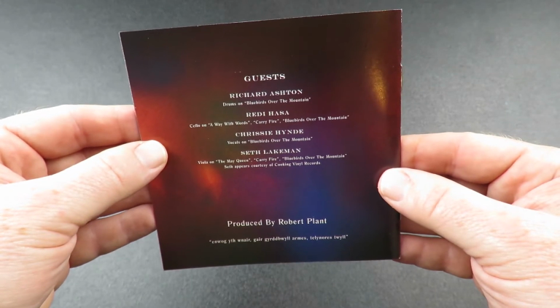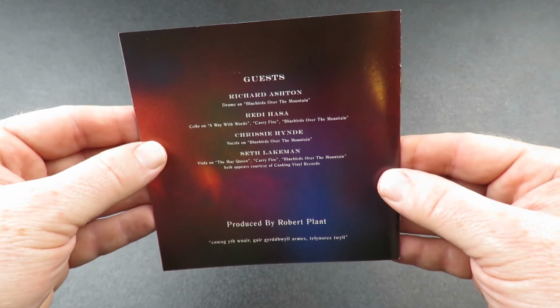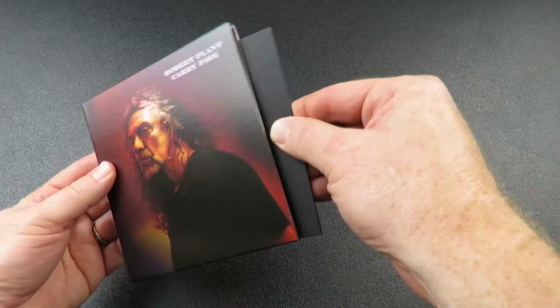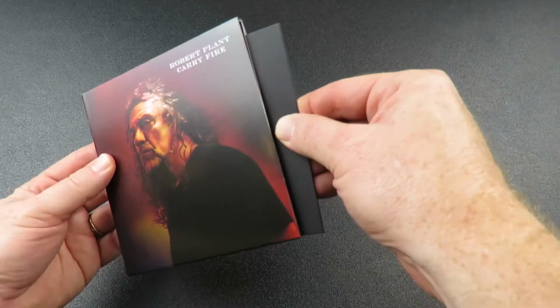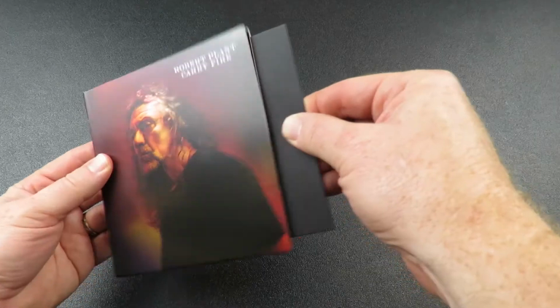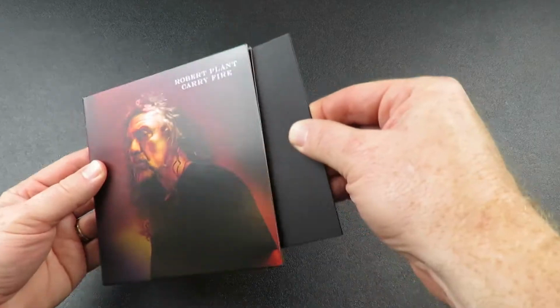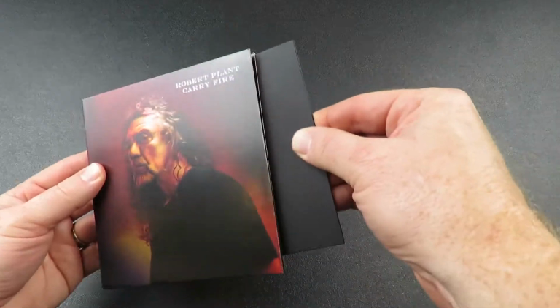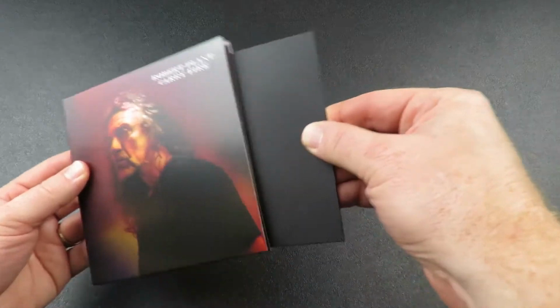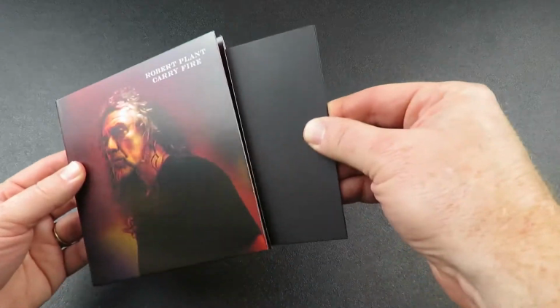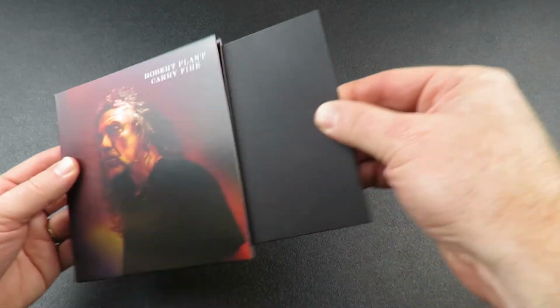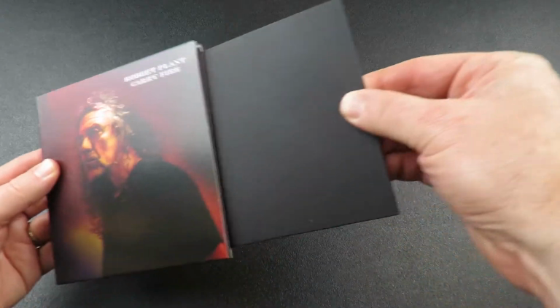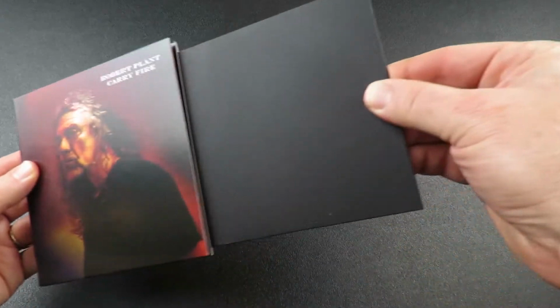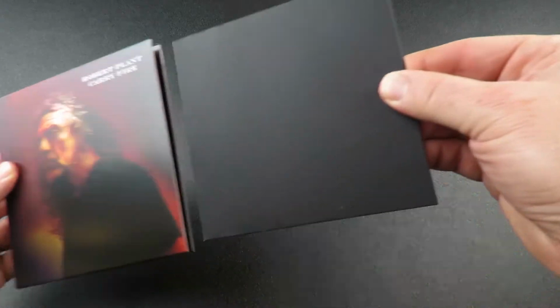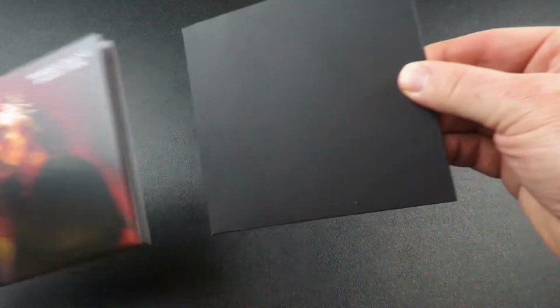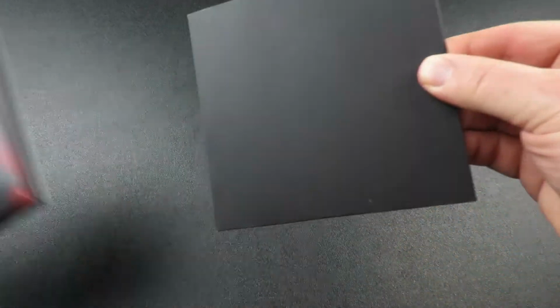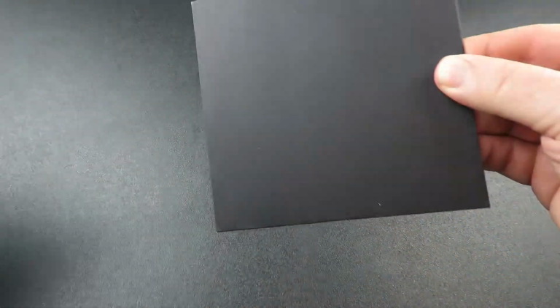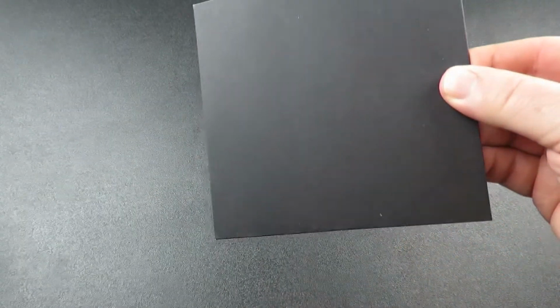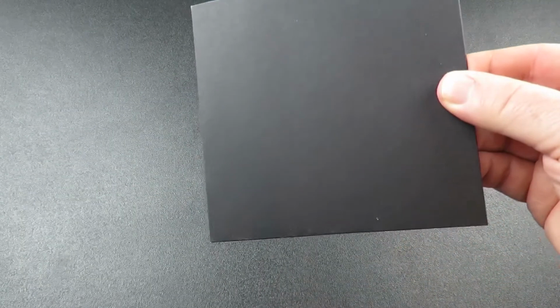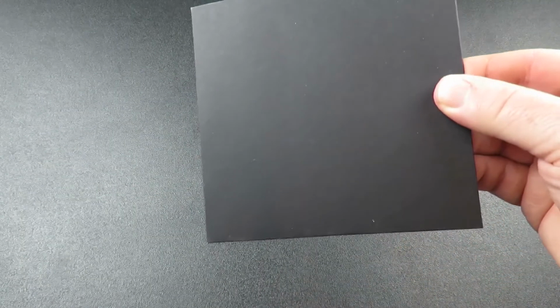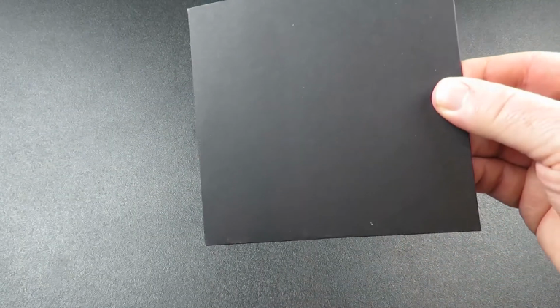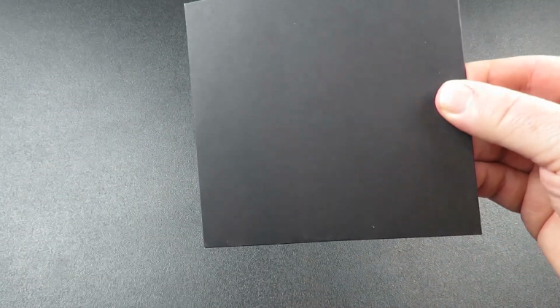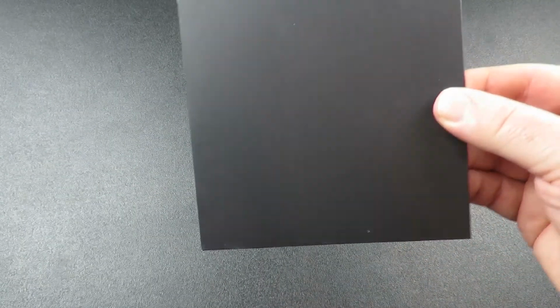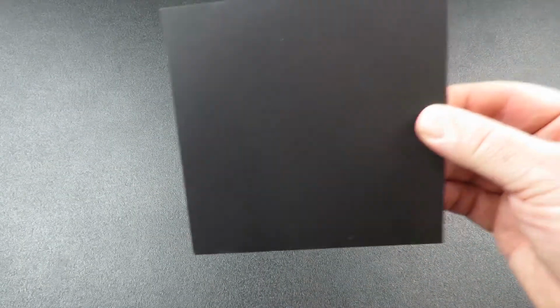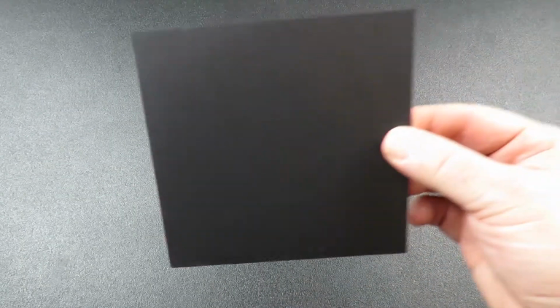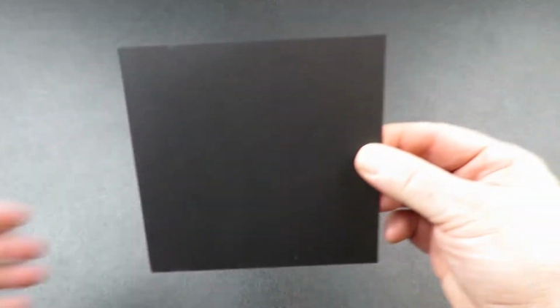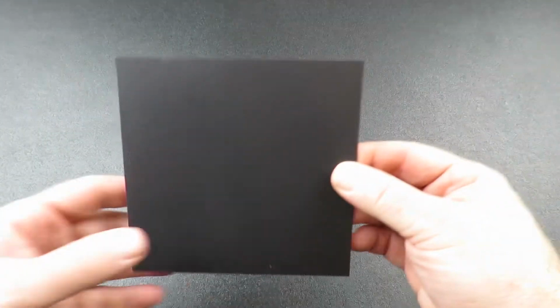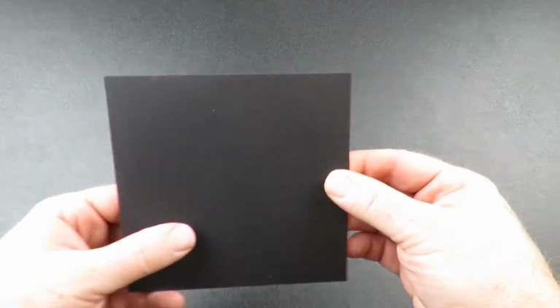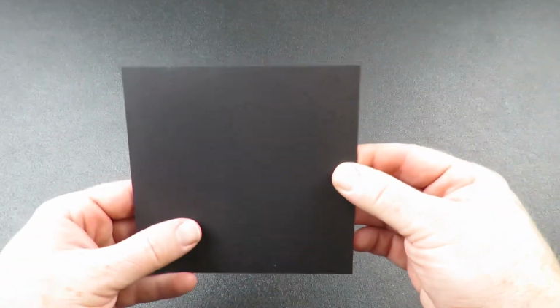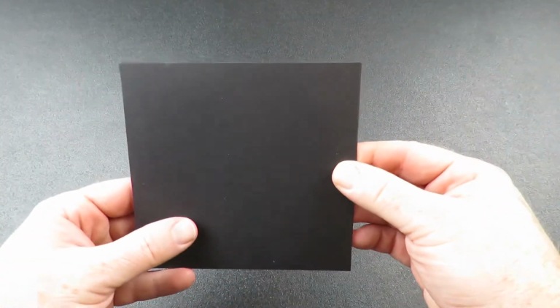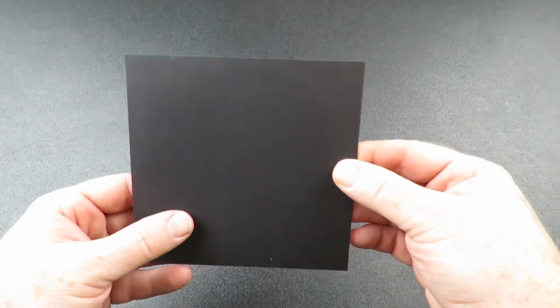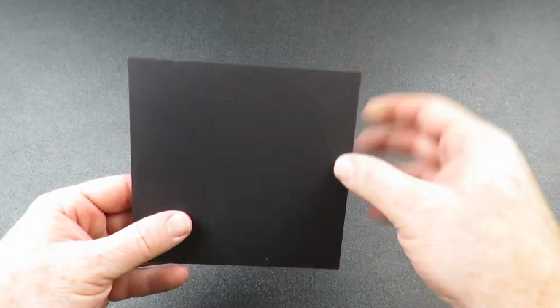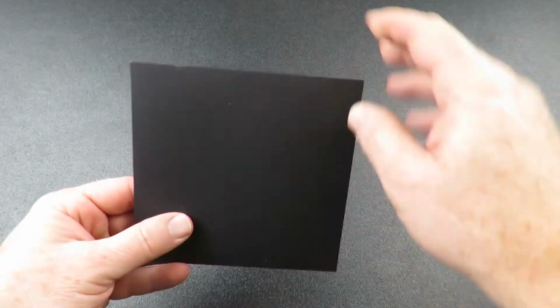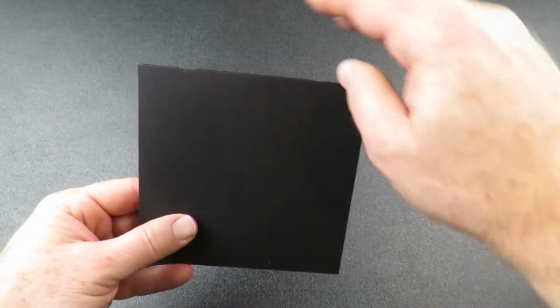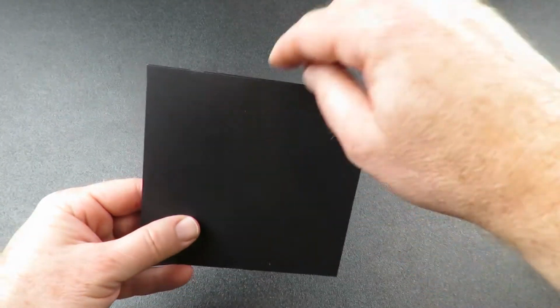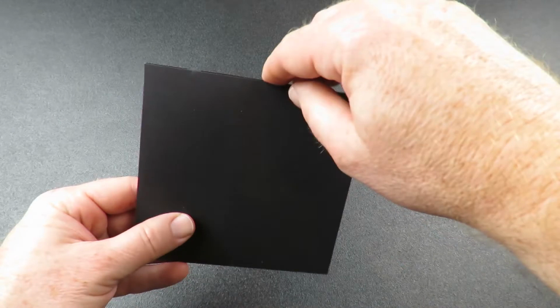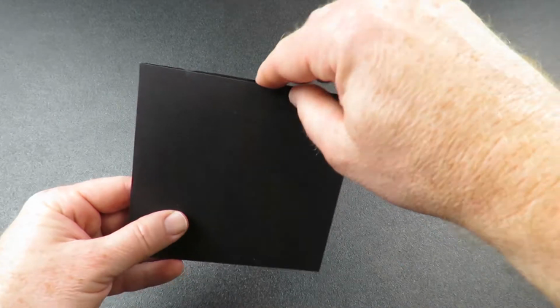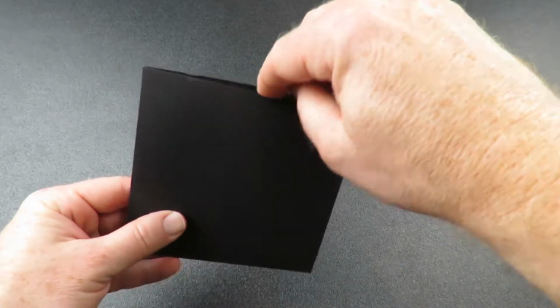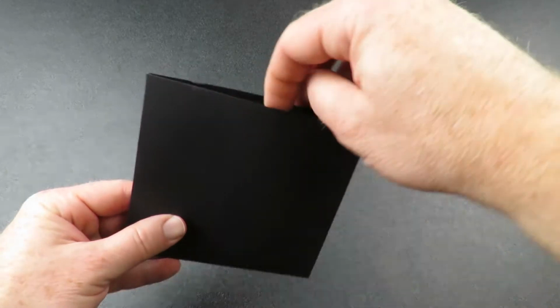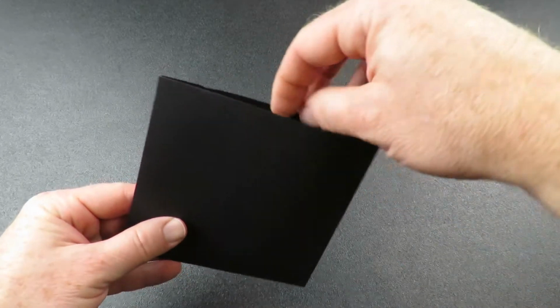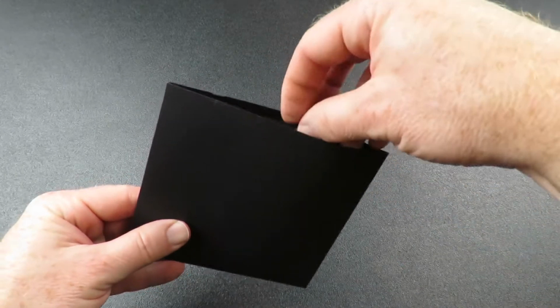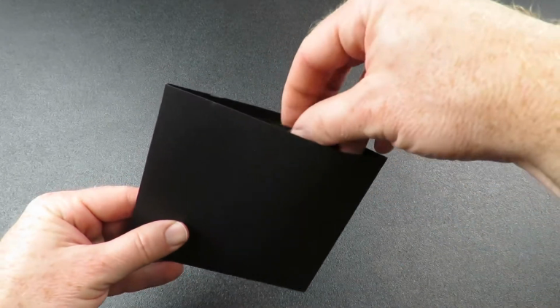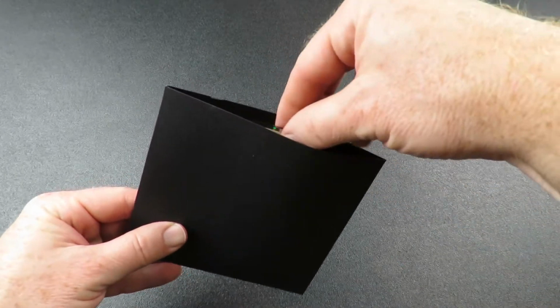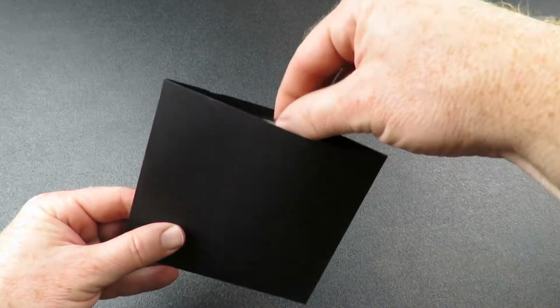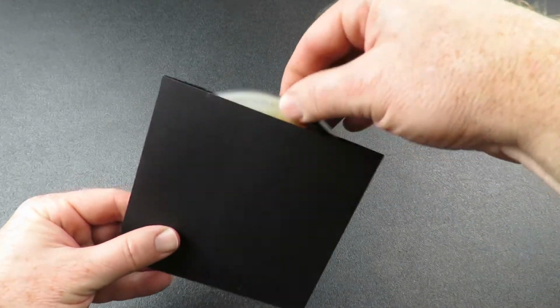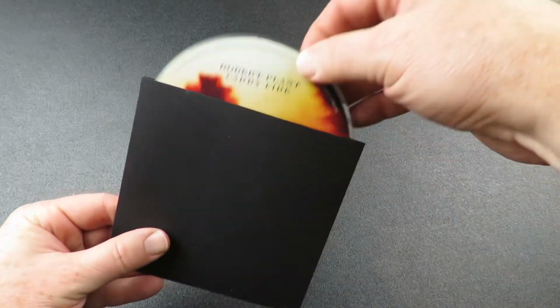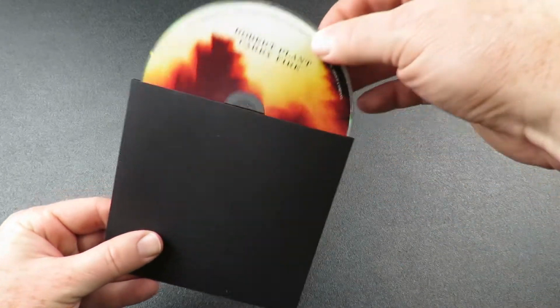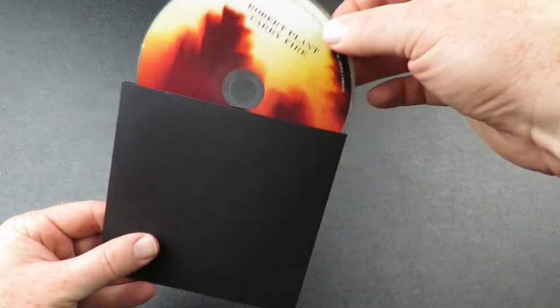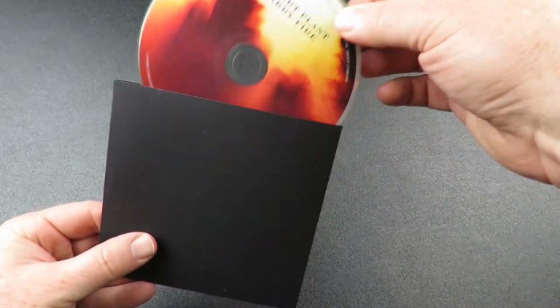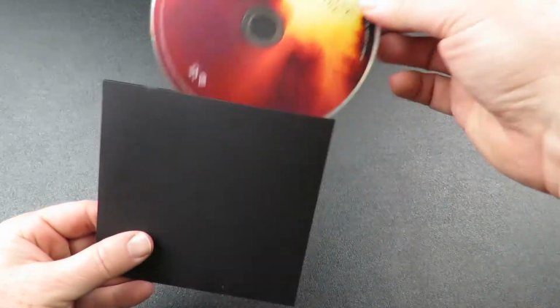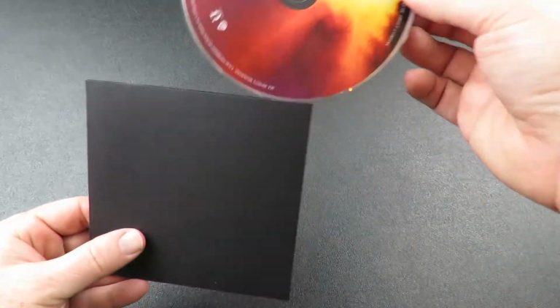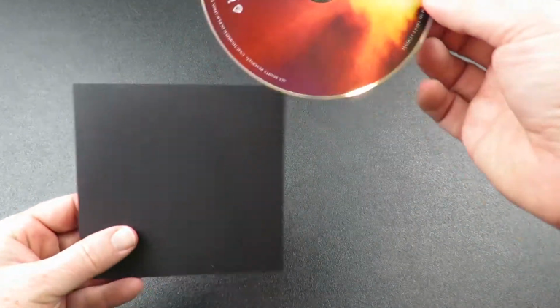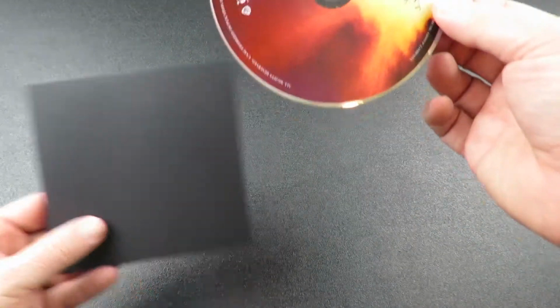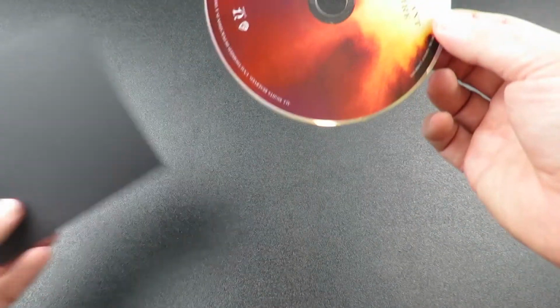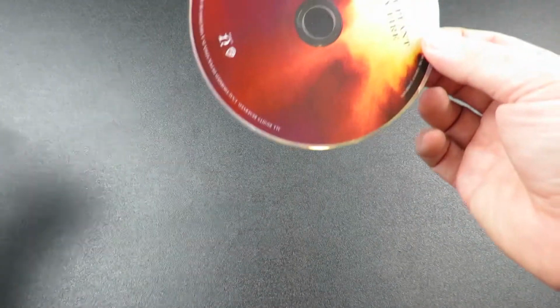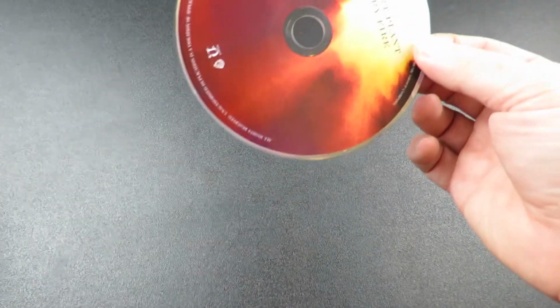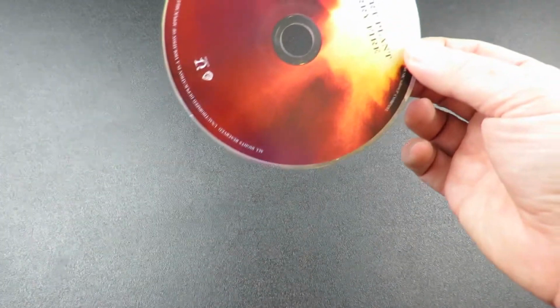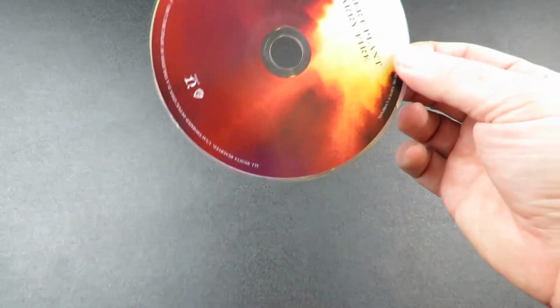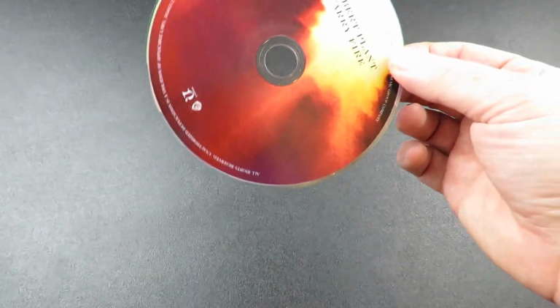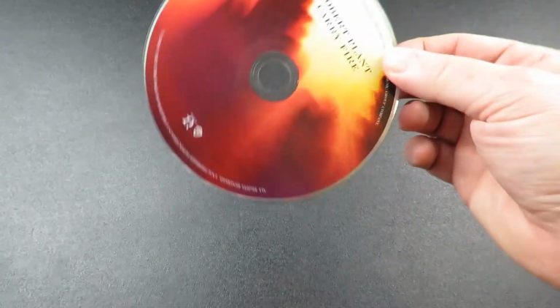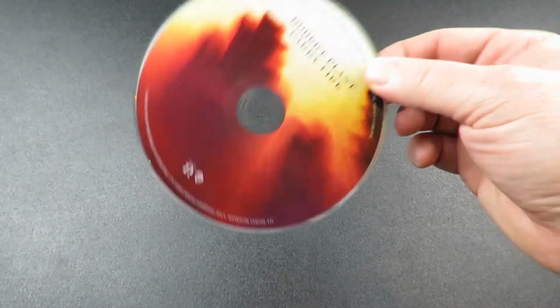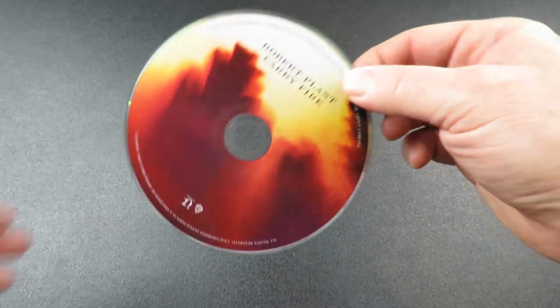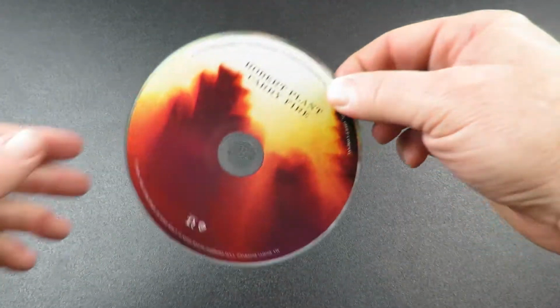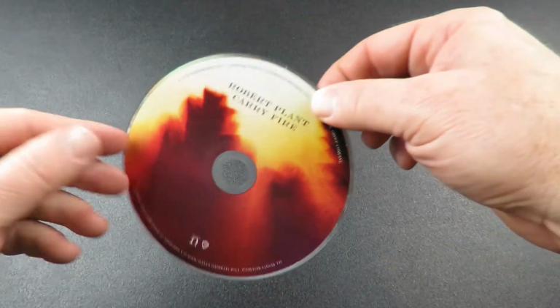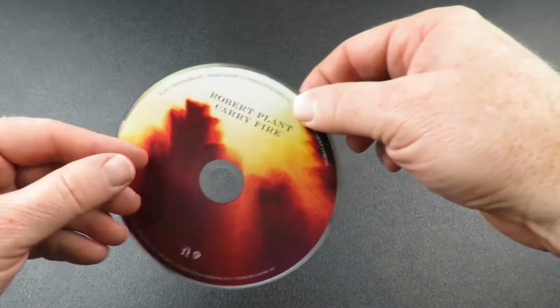The CD comes in its own plain black sleeve. Here's a look at the CD itself.